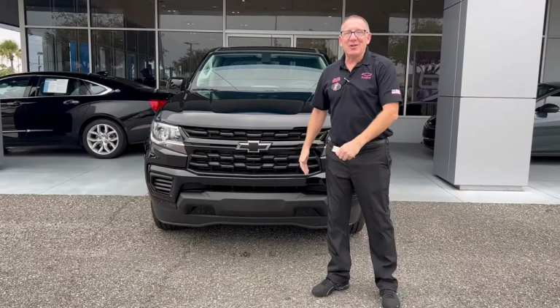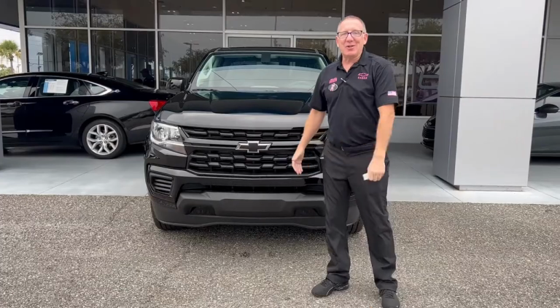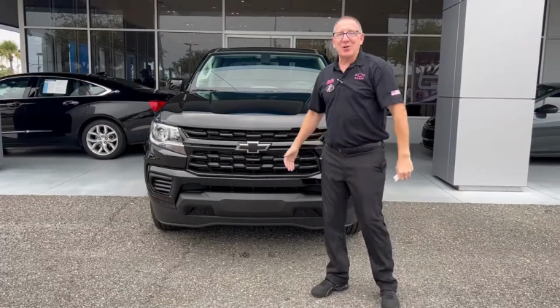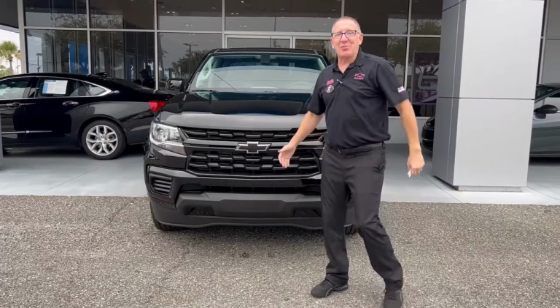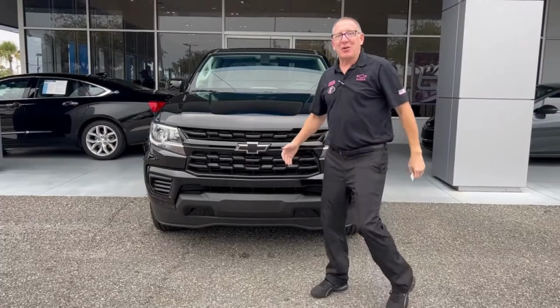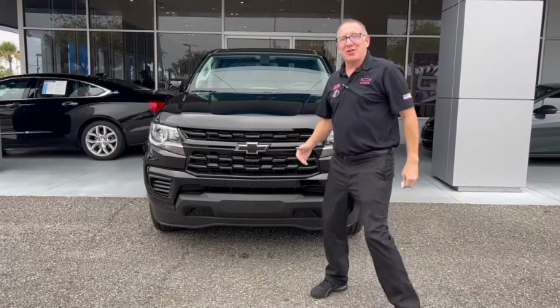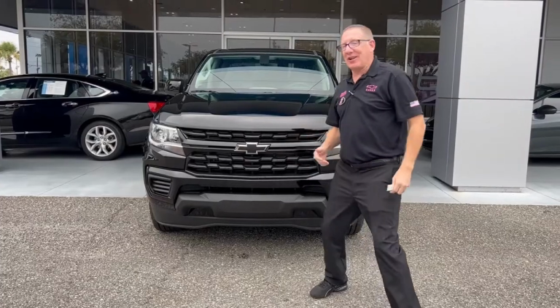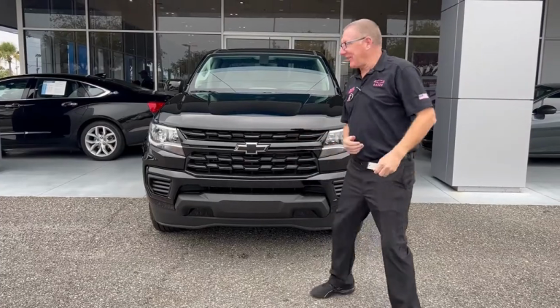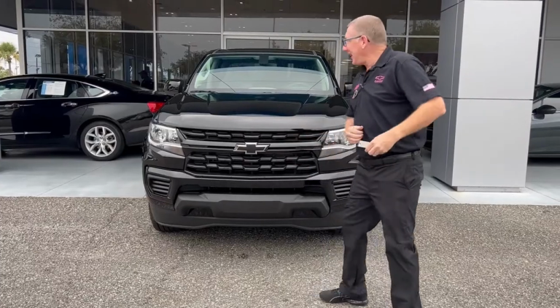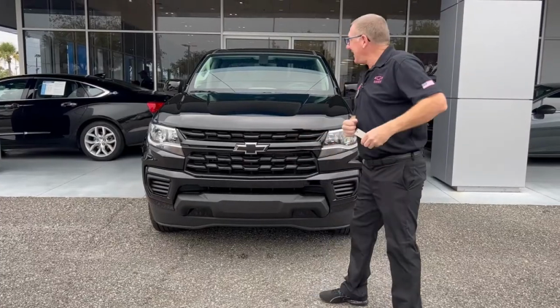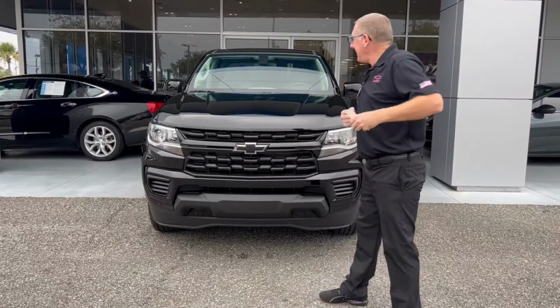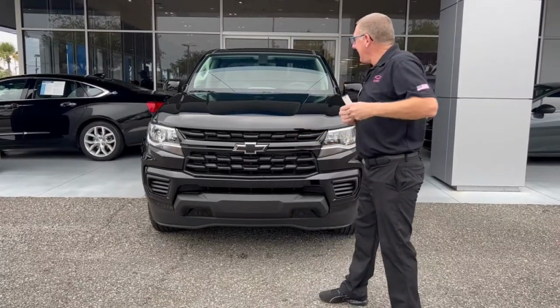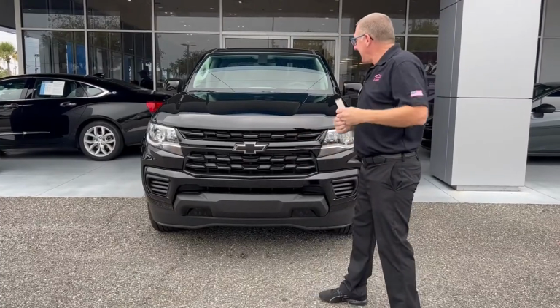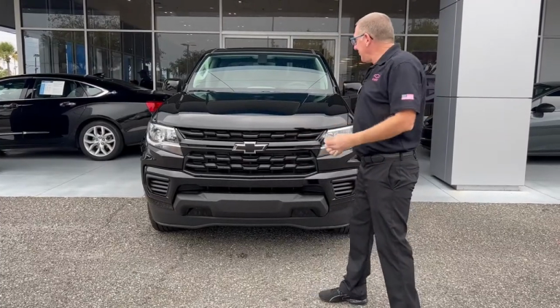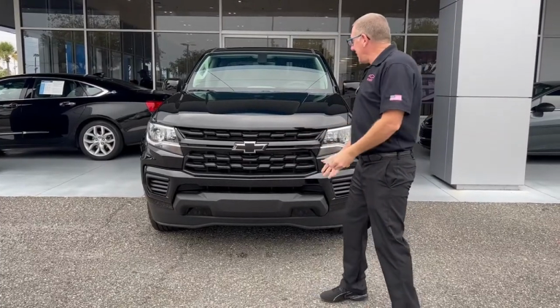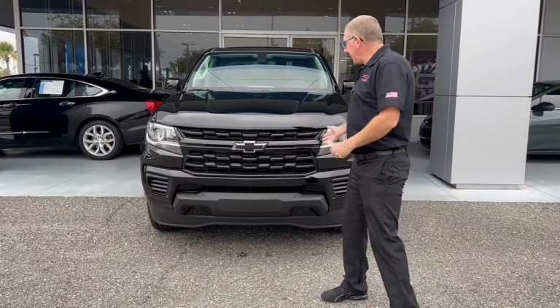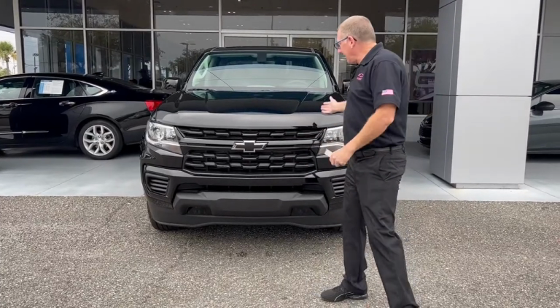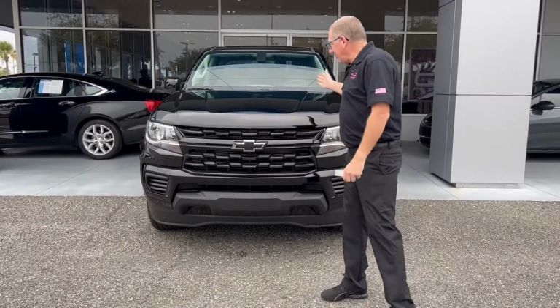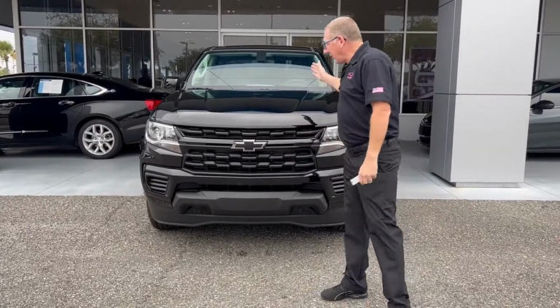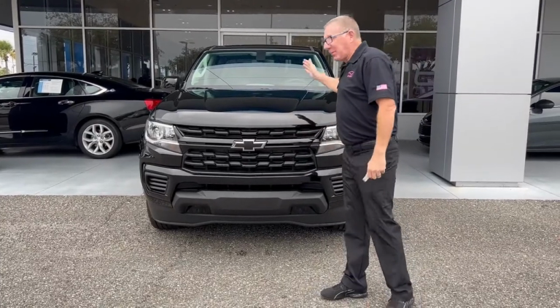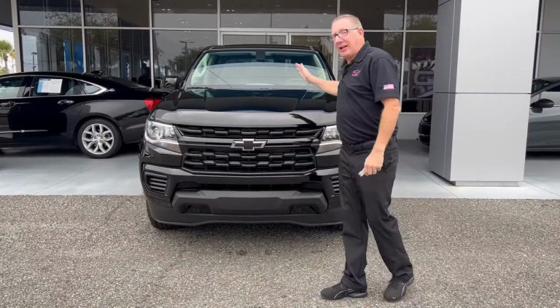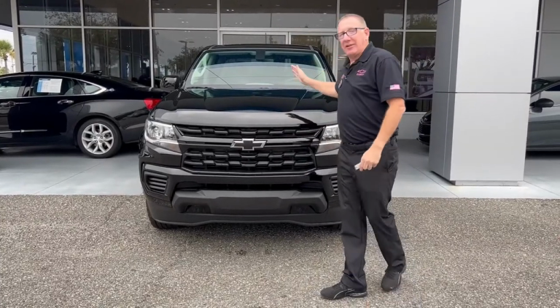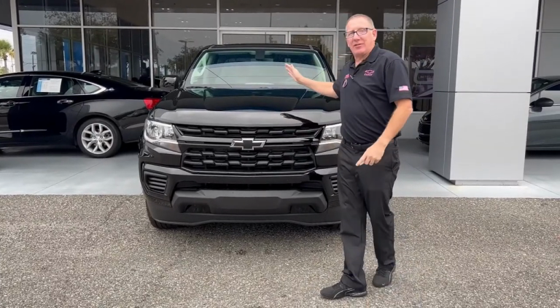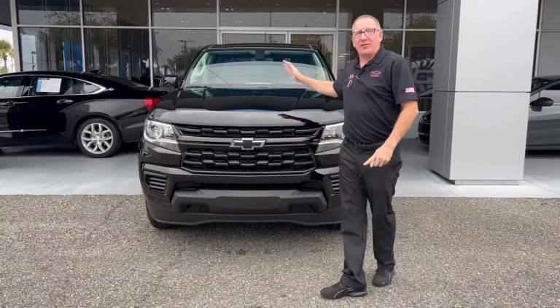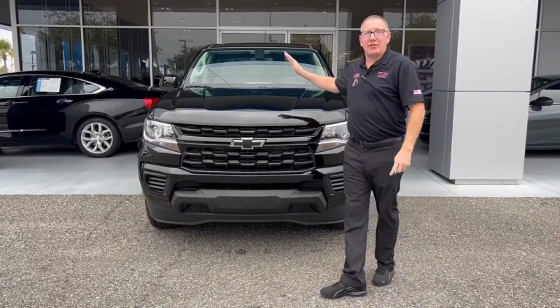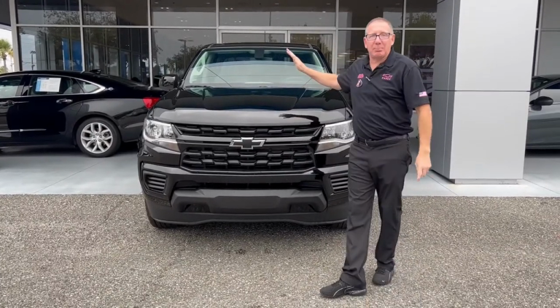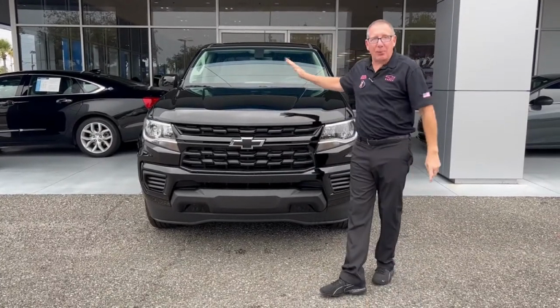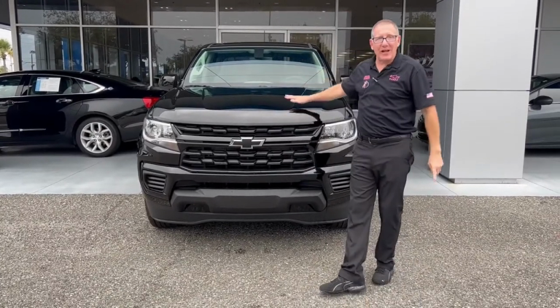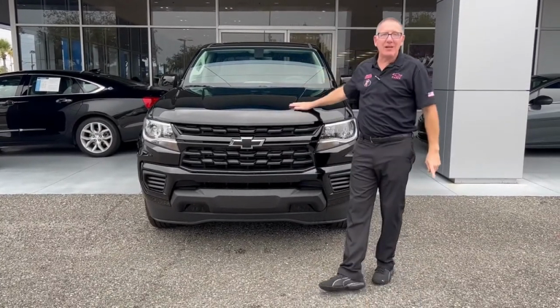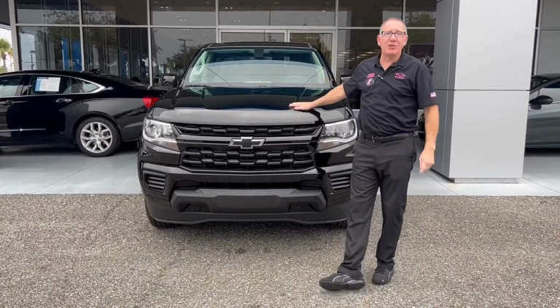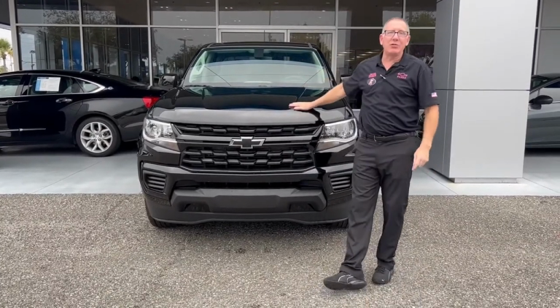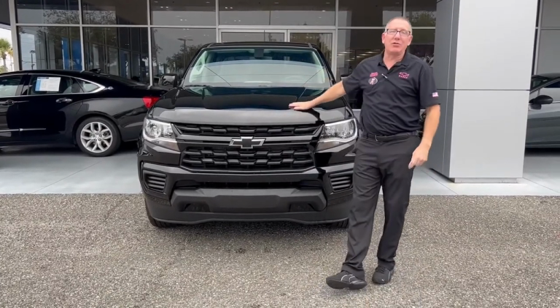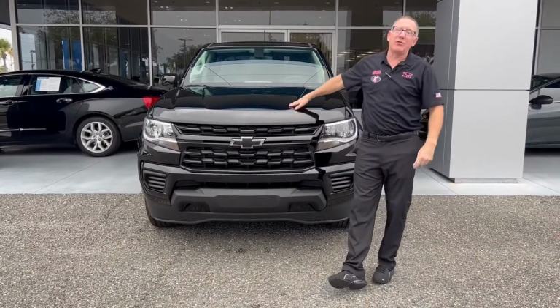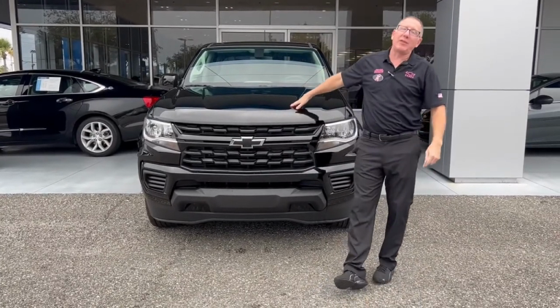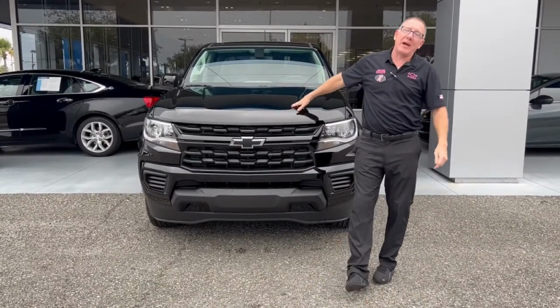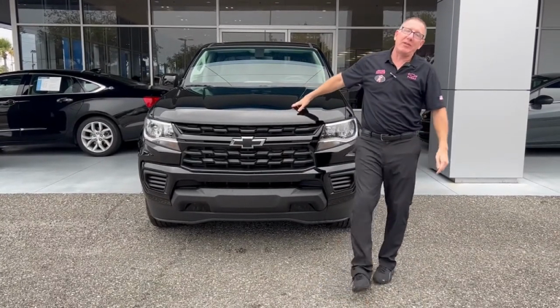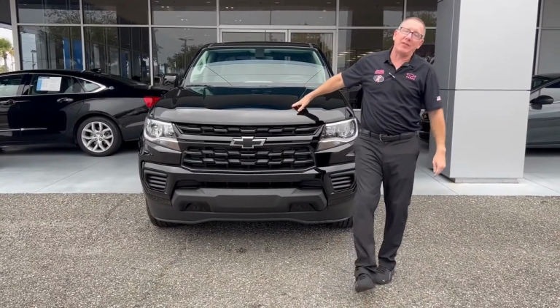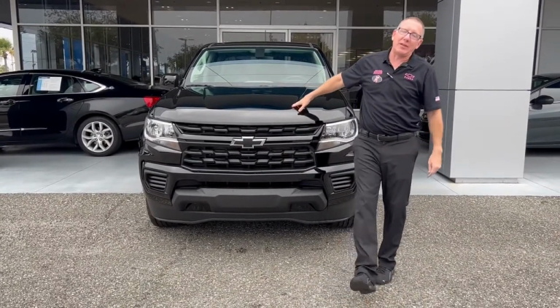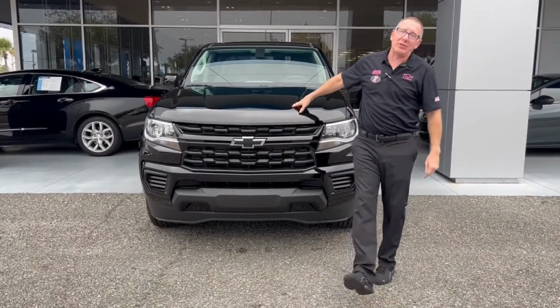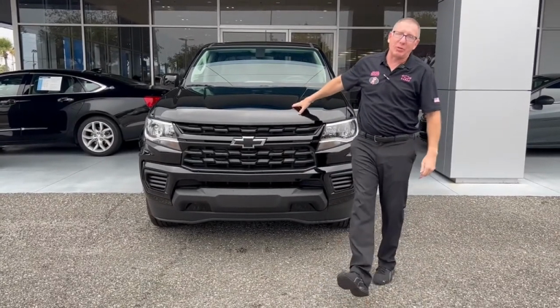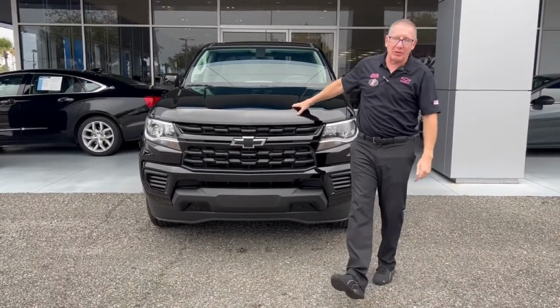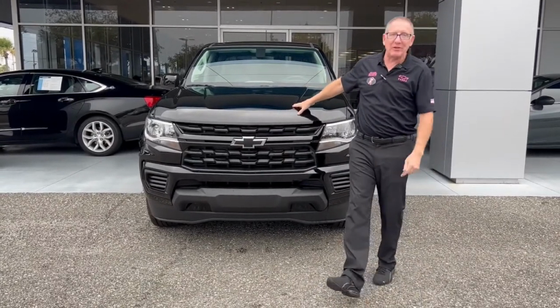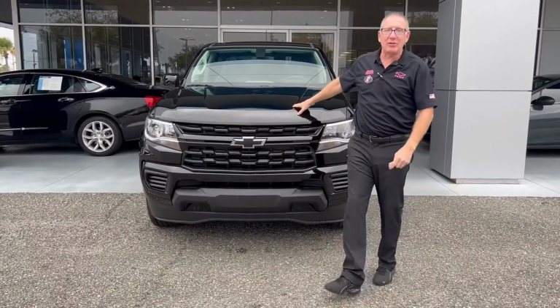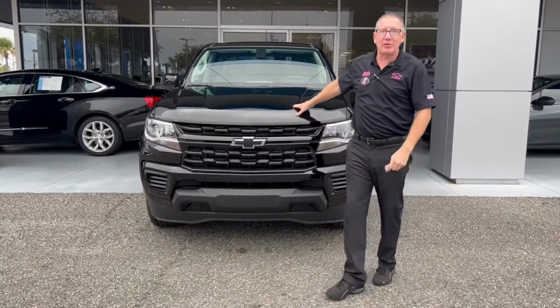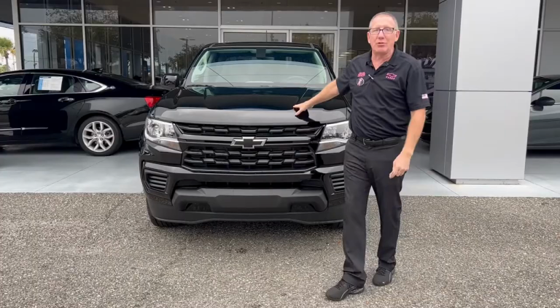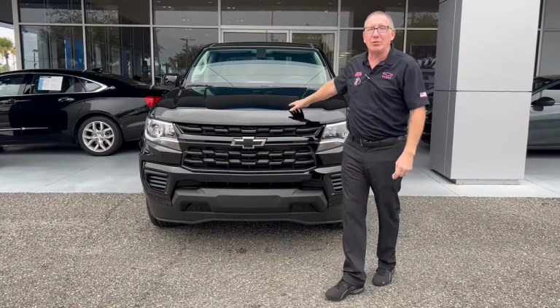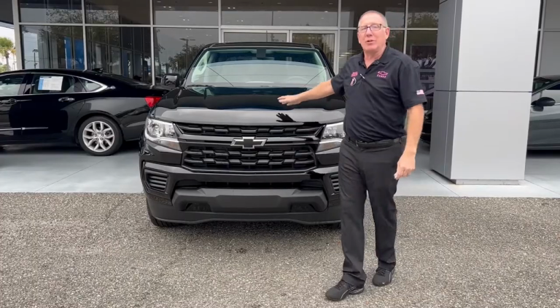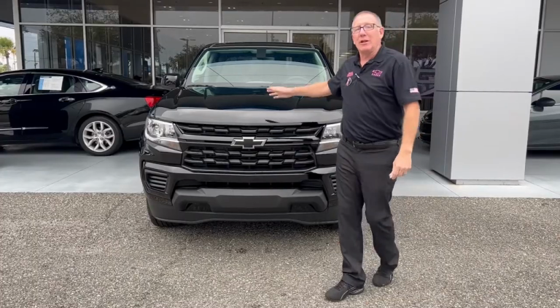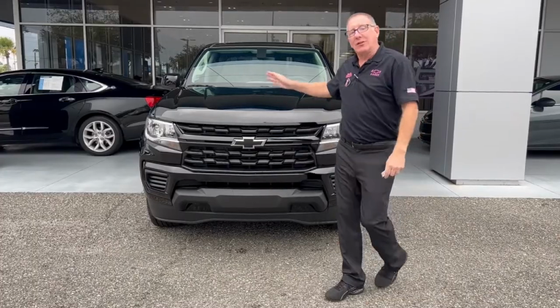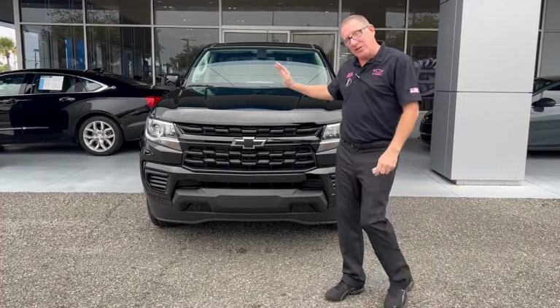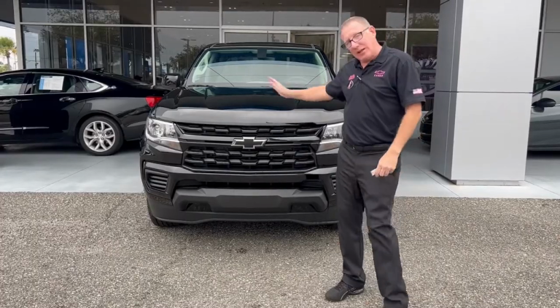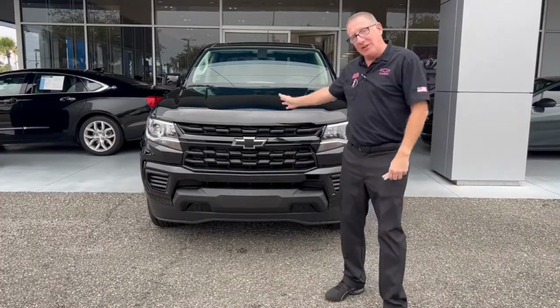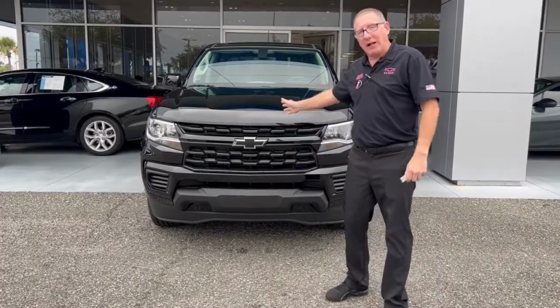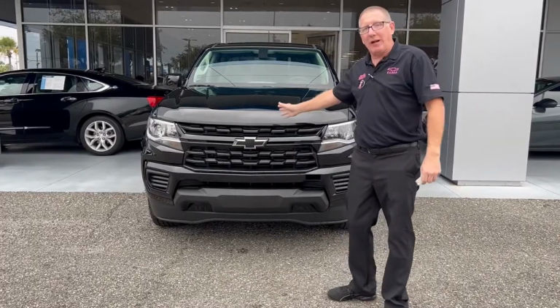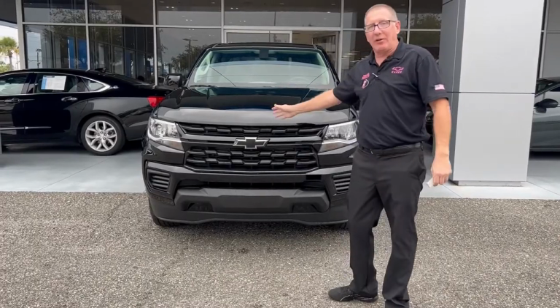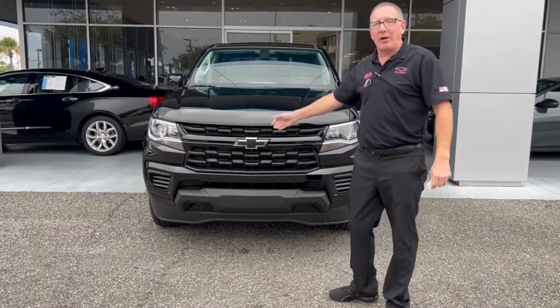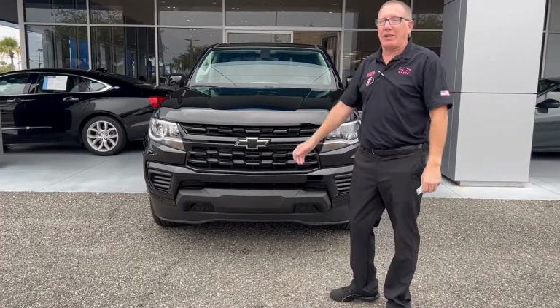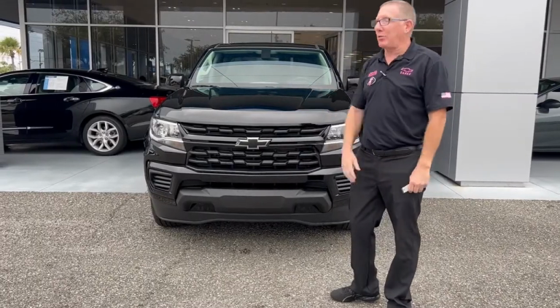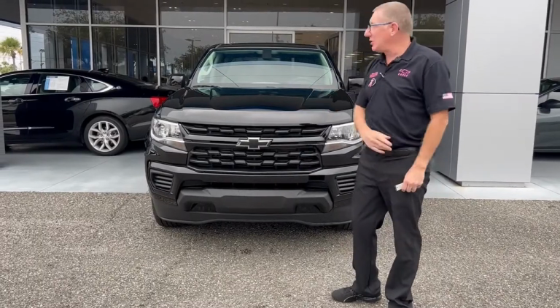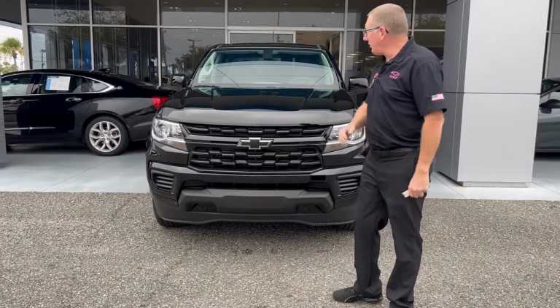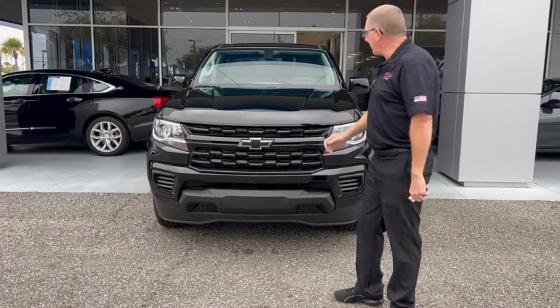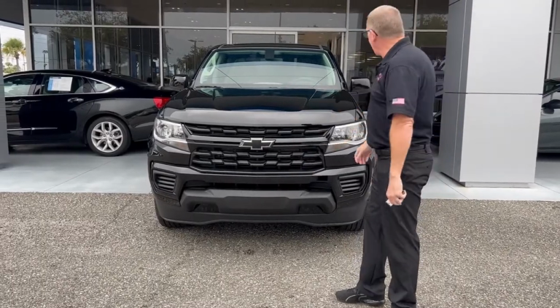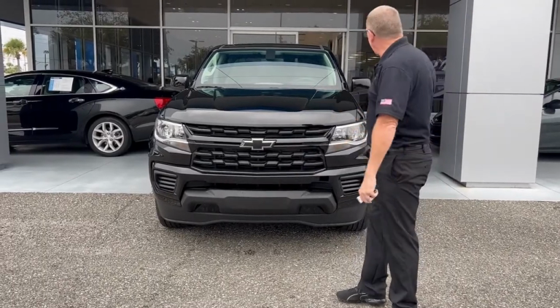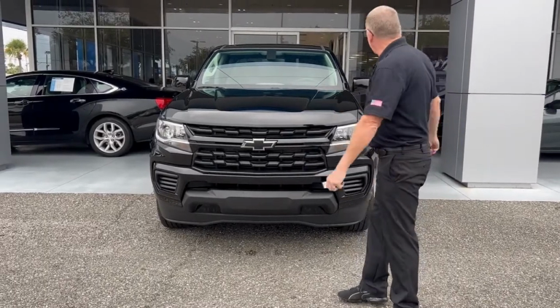Here at George Moore Chevrolet, we are going to talk about this brand new 2022 Chevy Colorado we just got in.